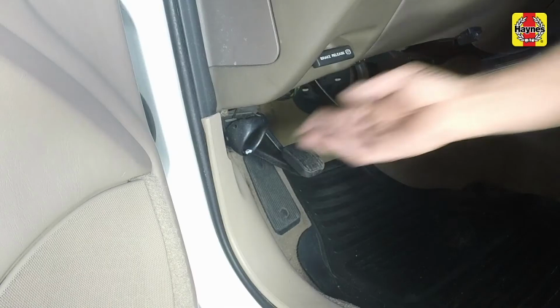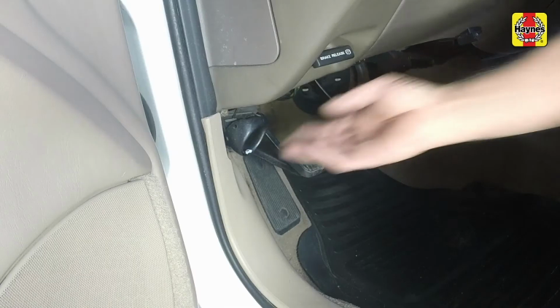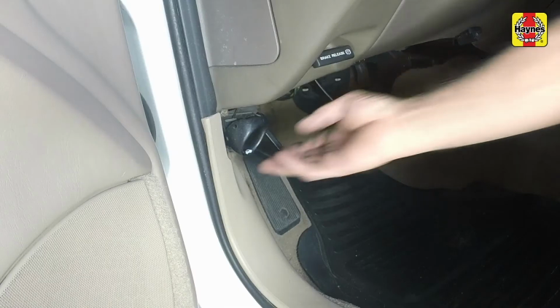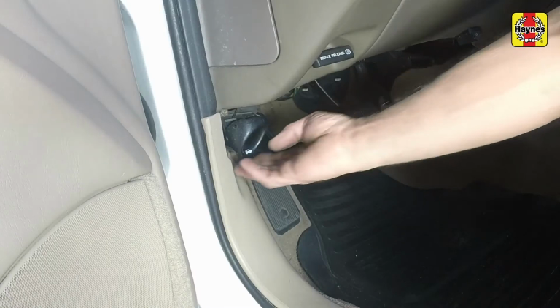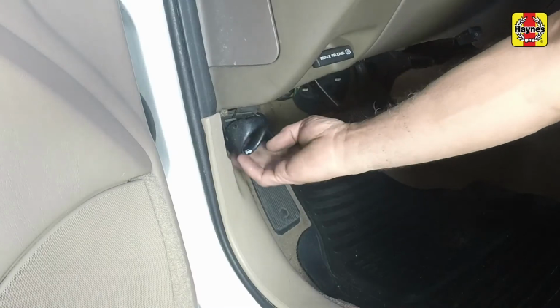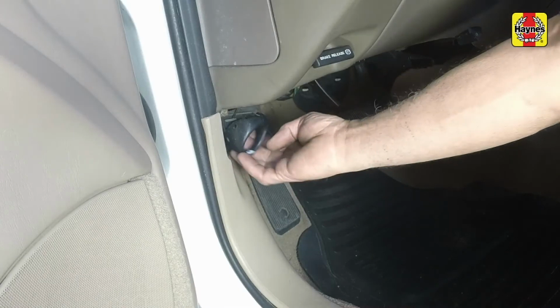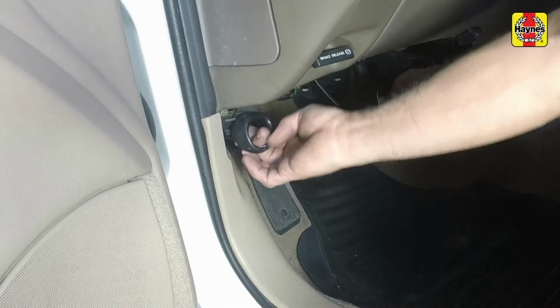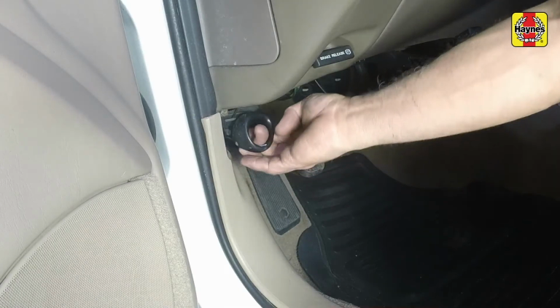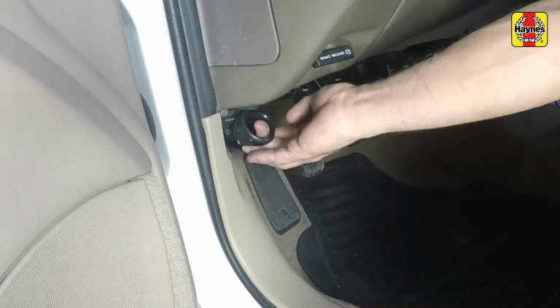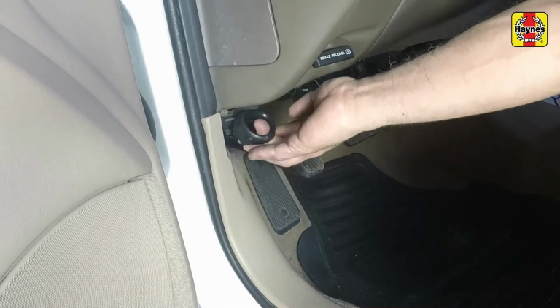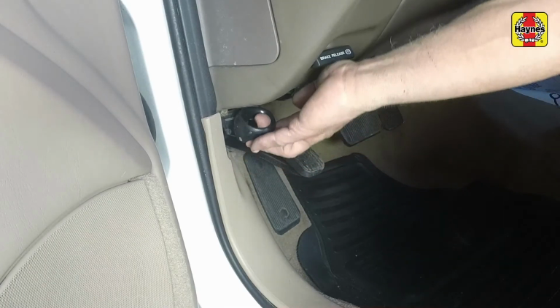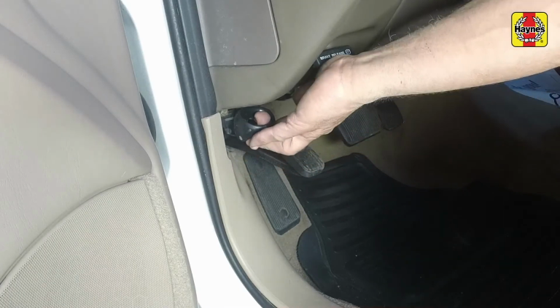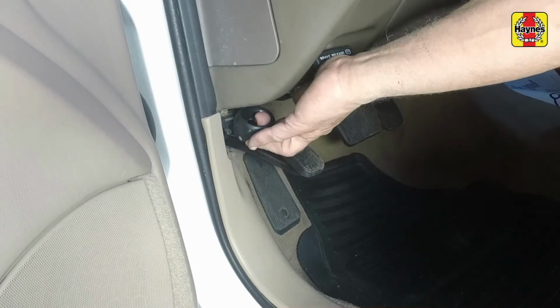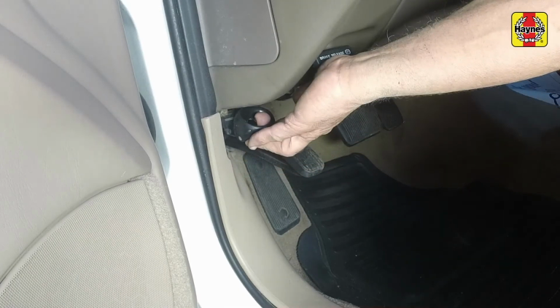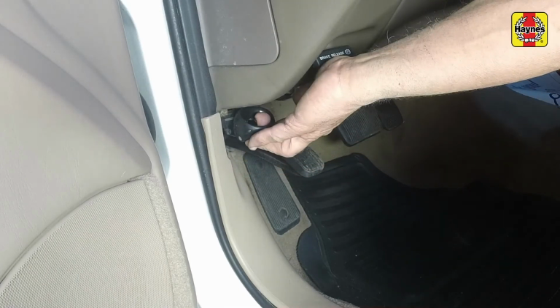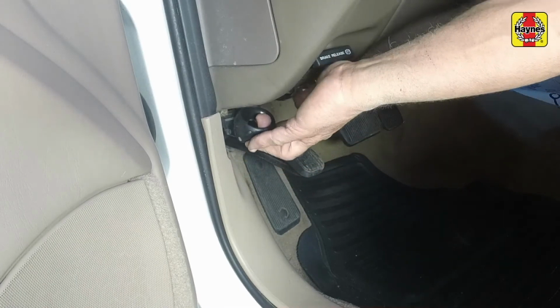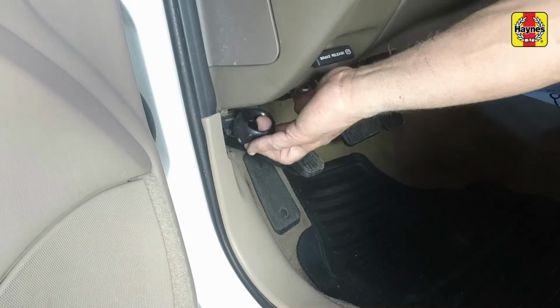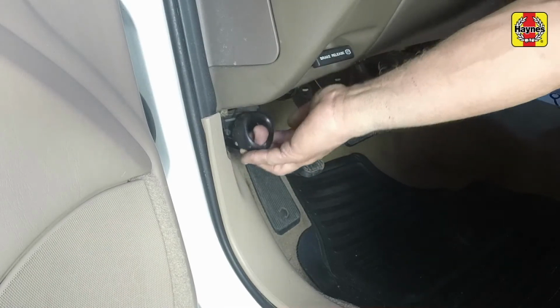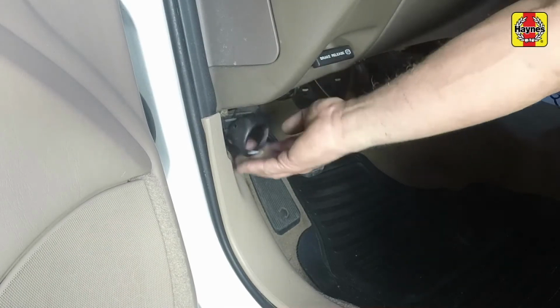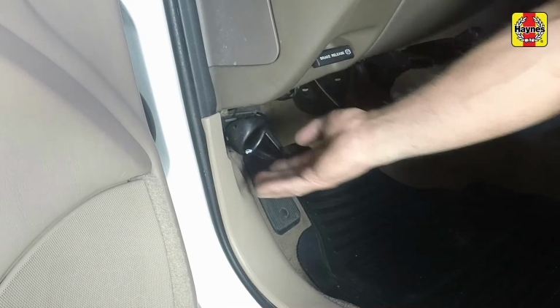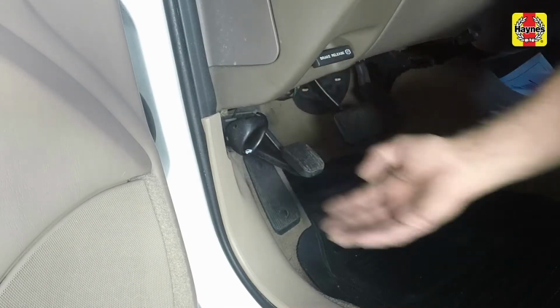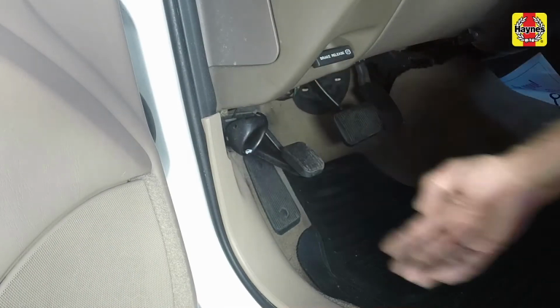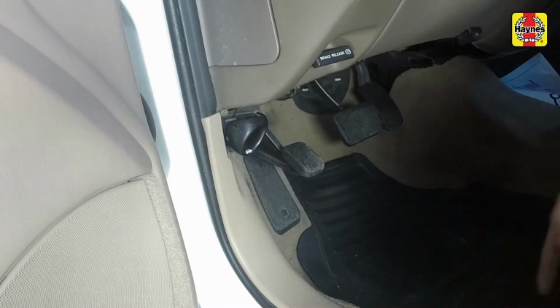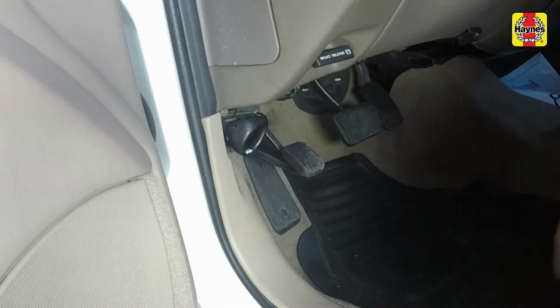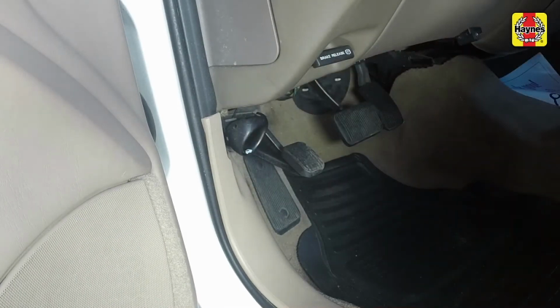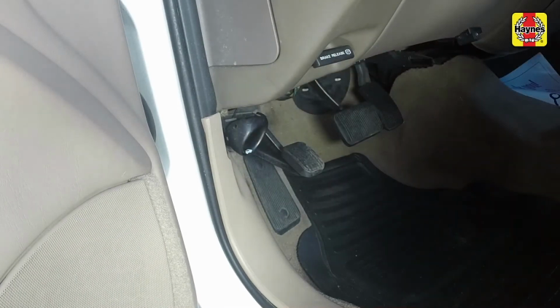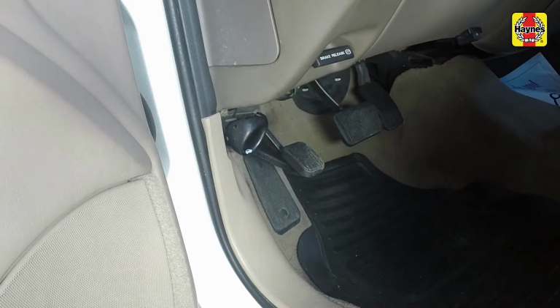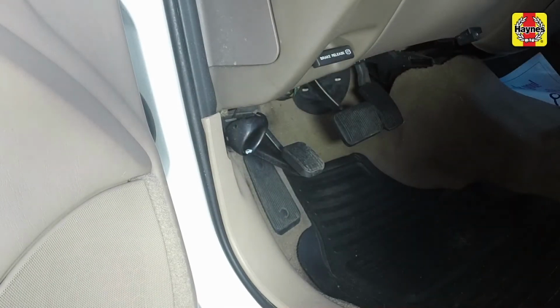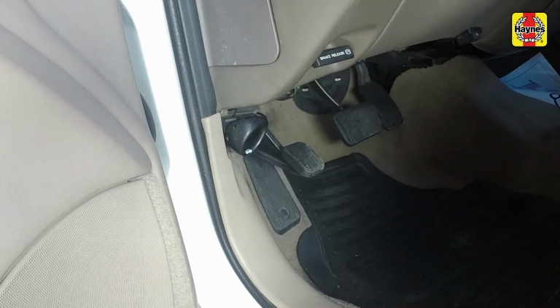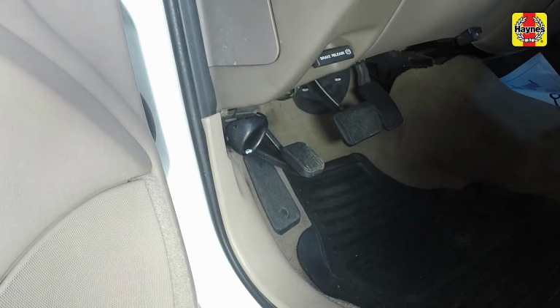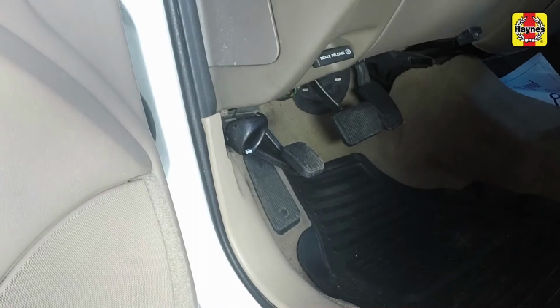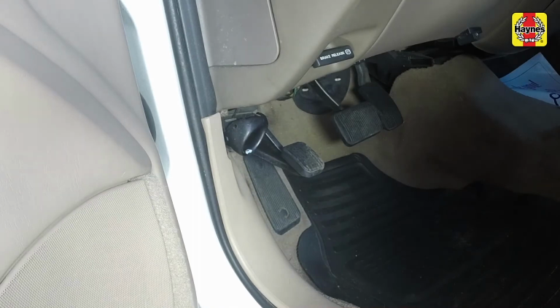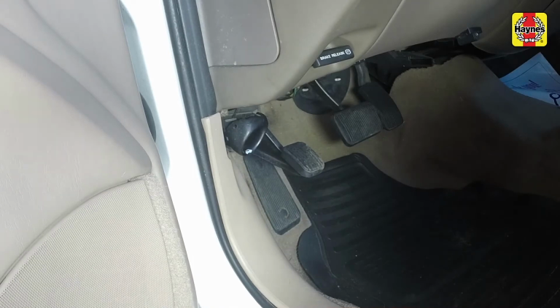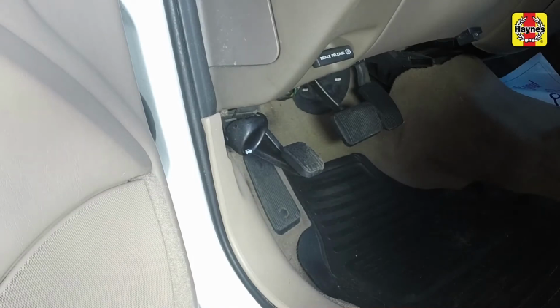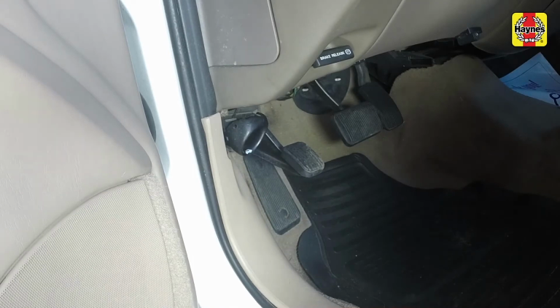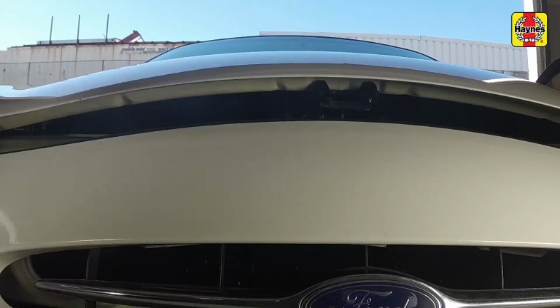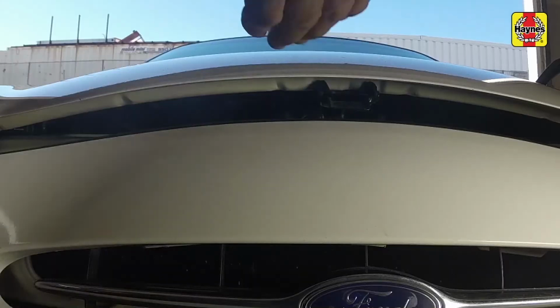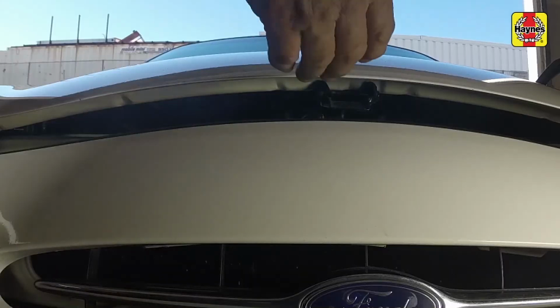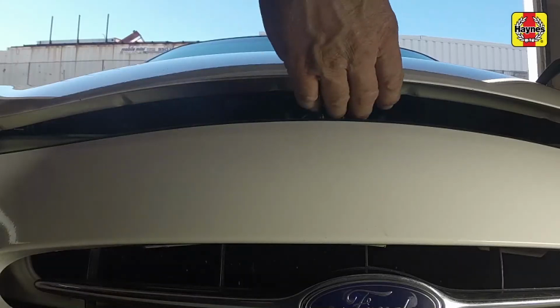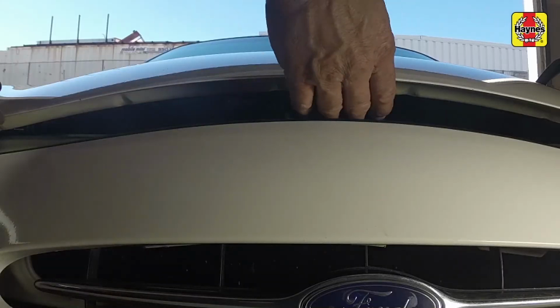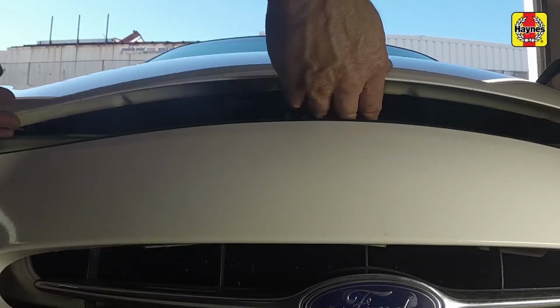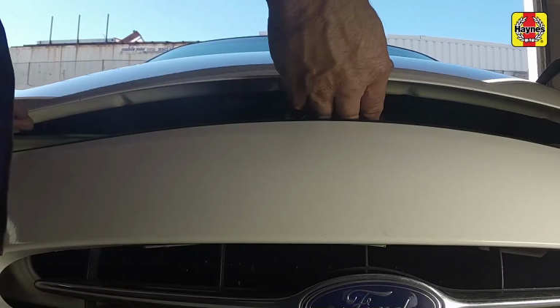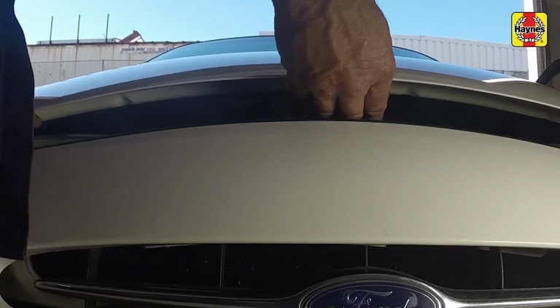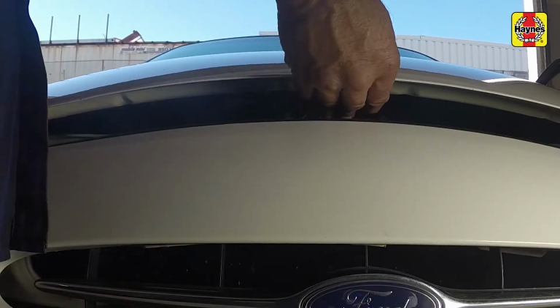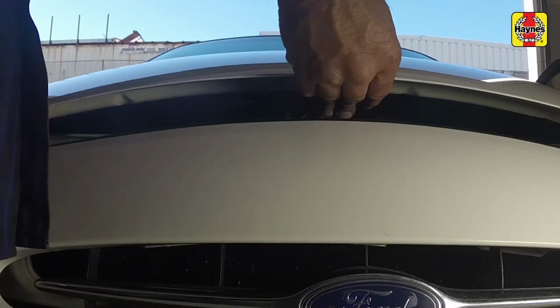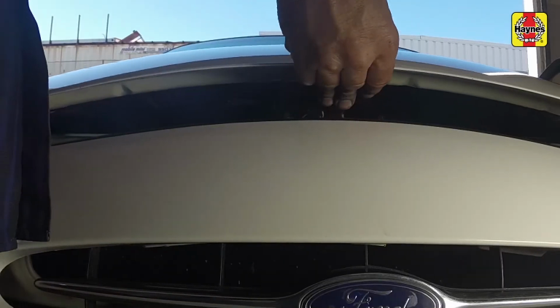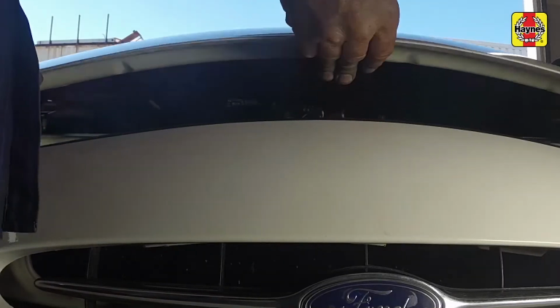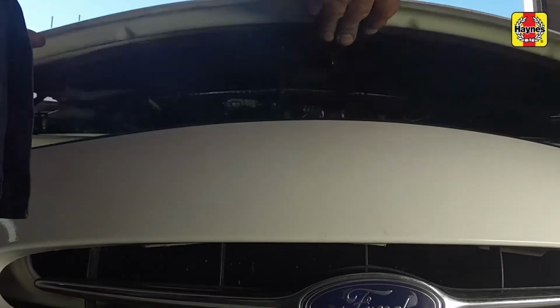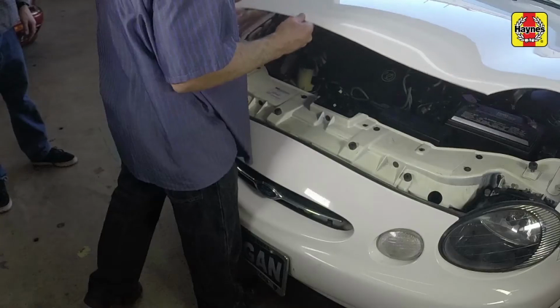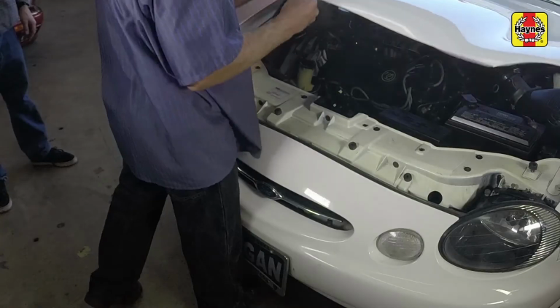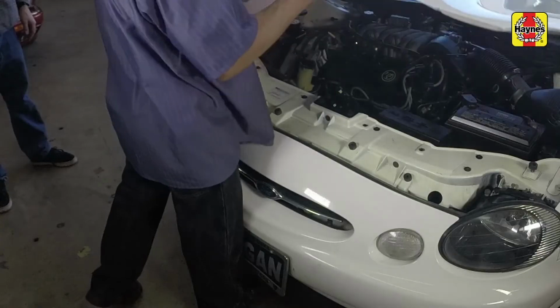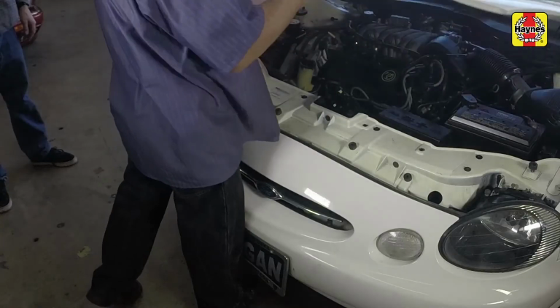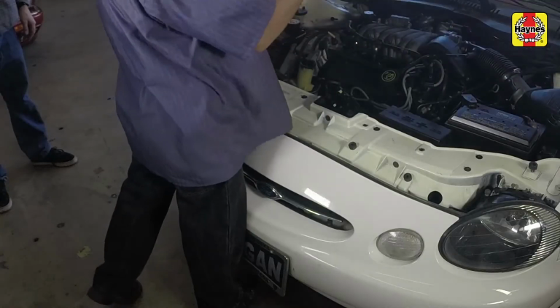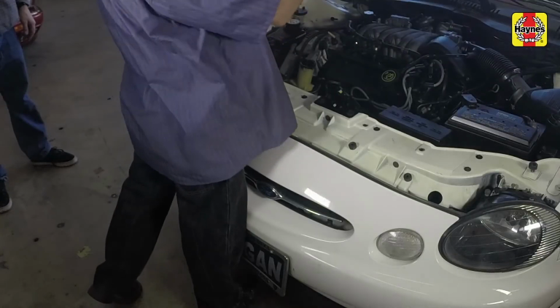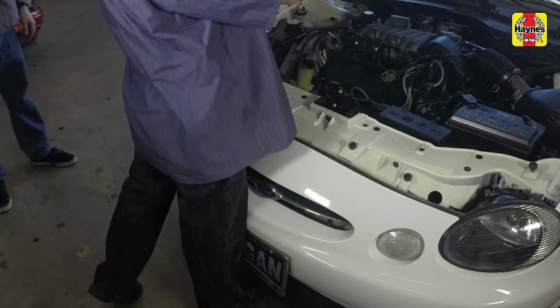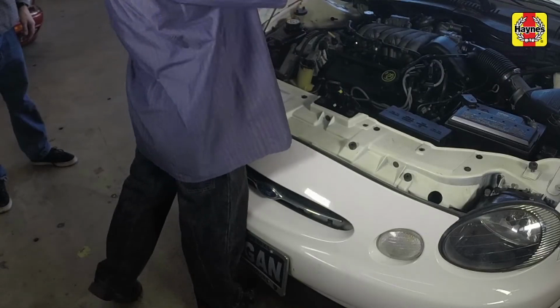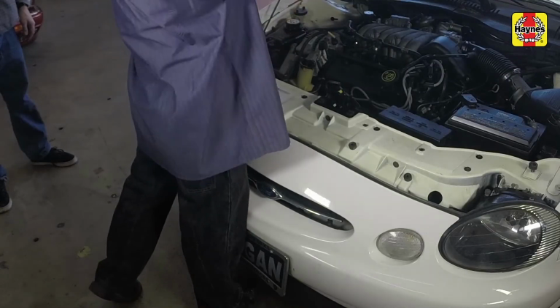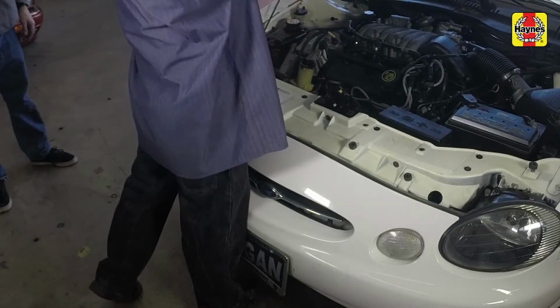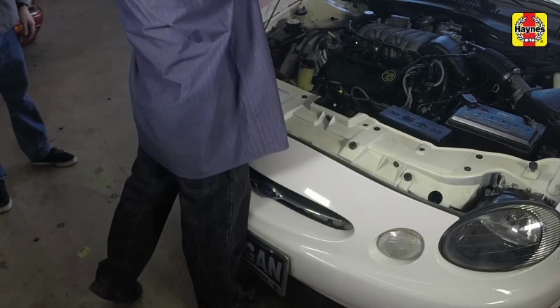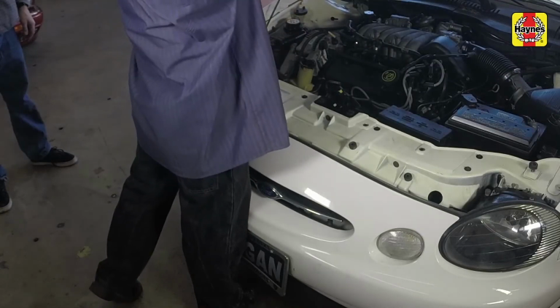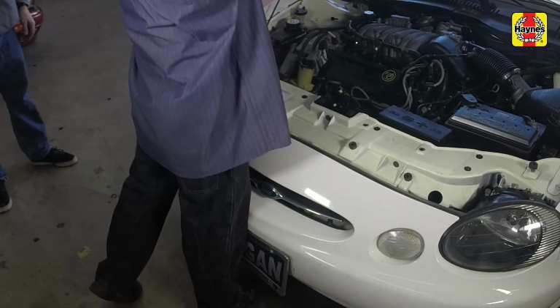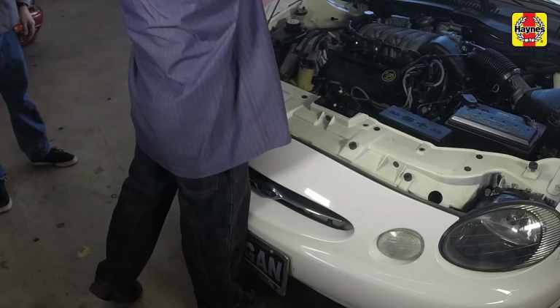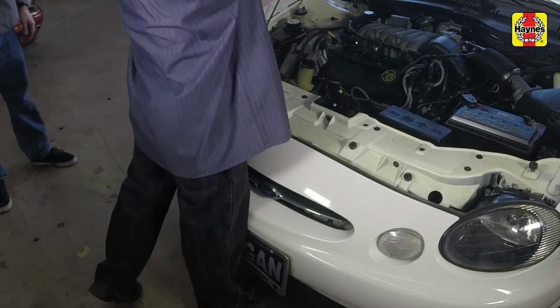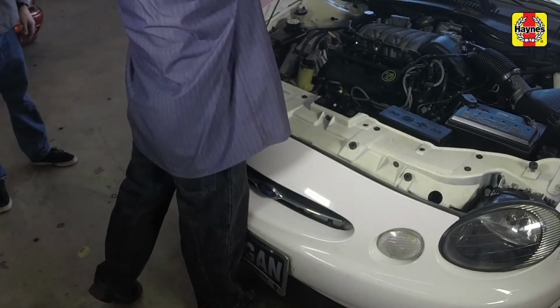Pull the hood release lever, located on the driver's side kick panel. Lift the hood safety latch and raise the hood upwards.